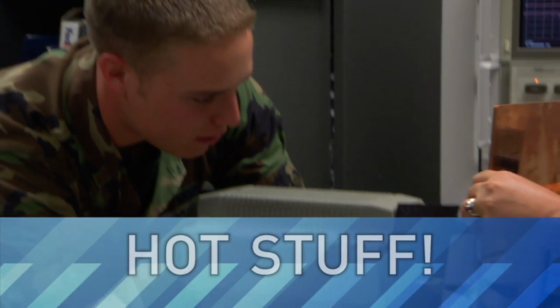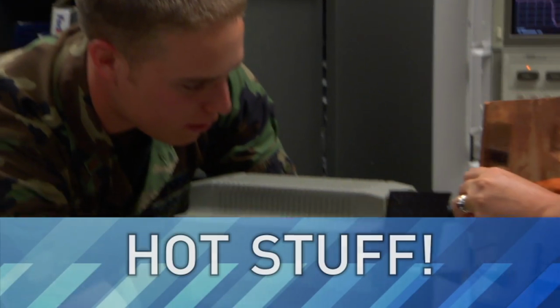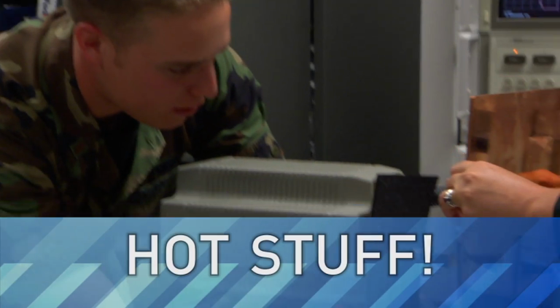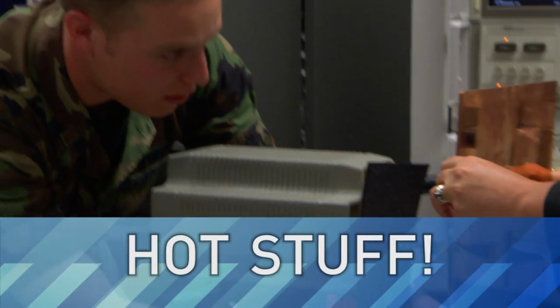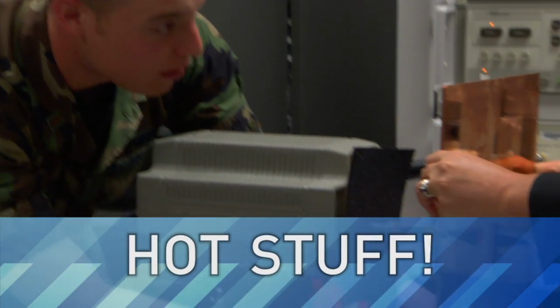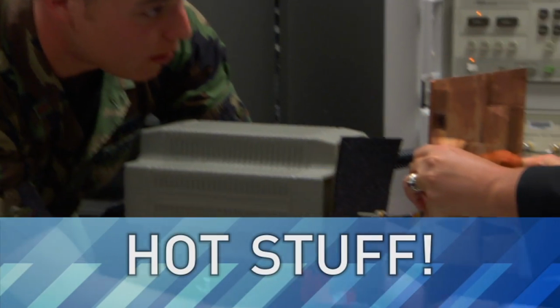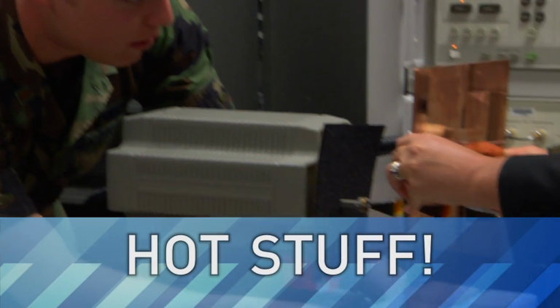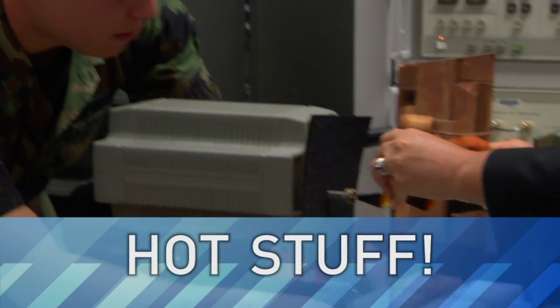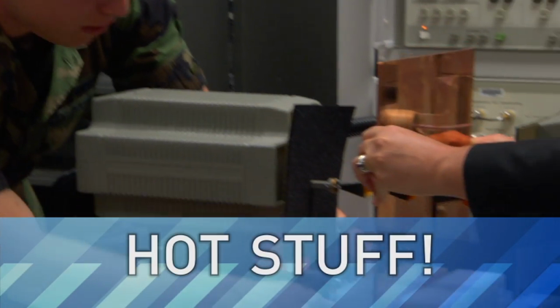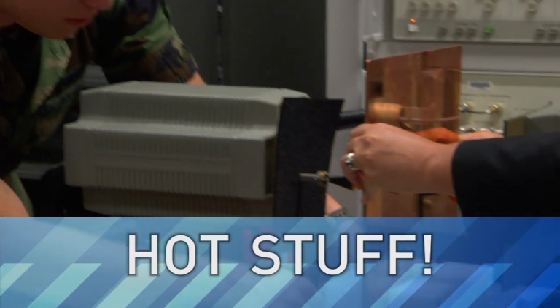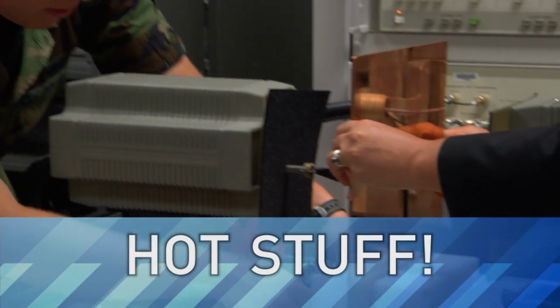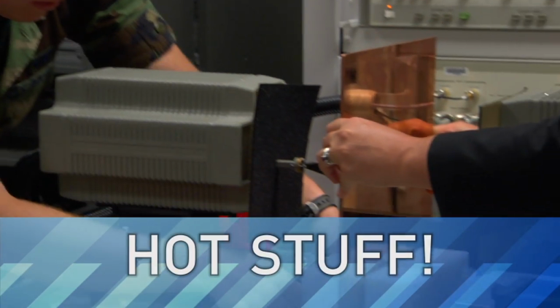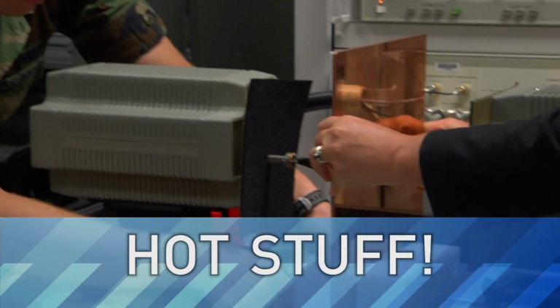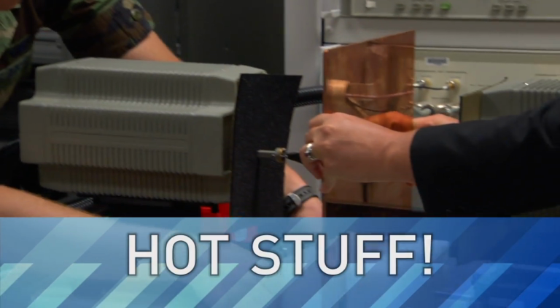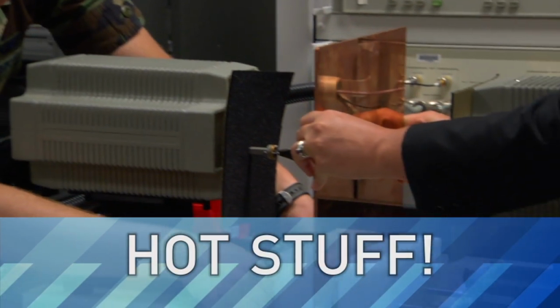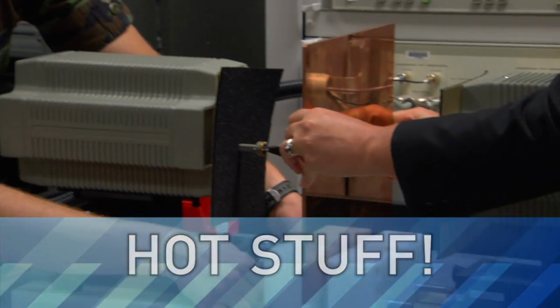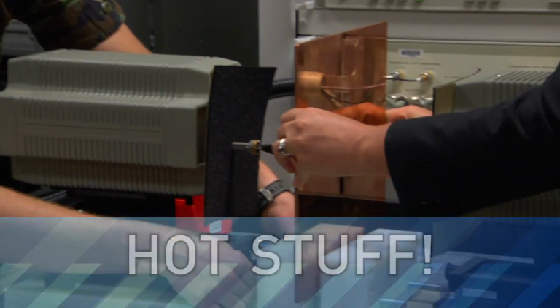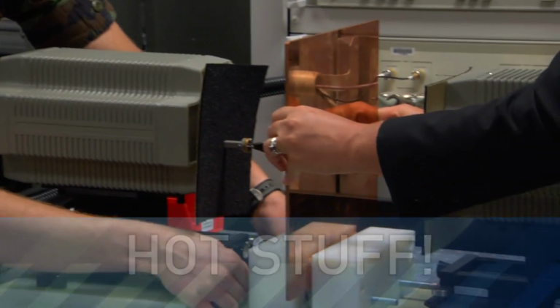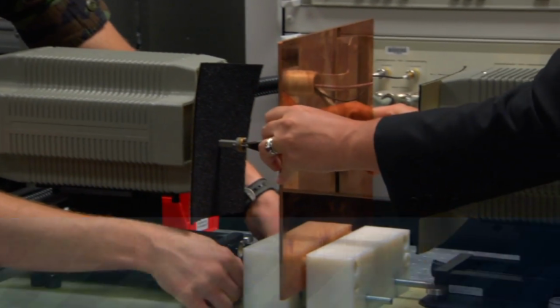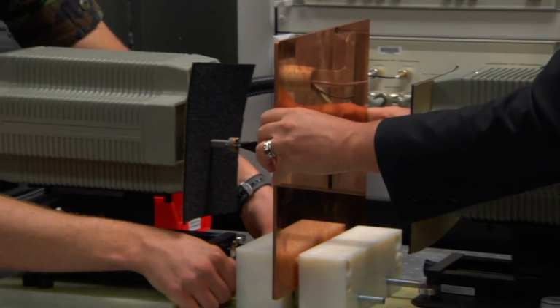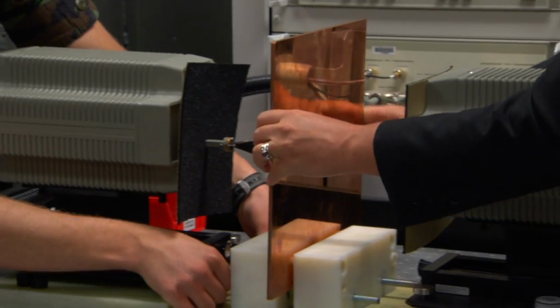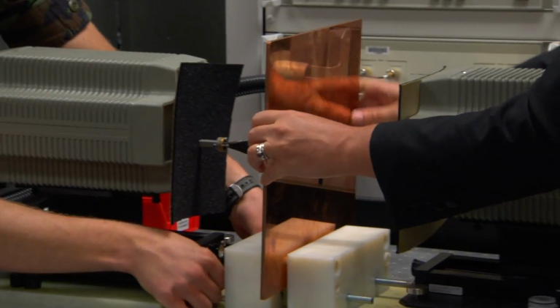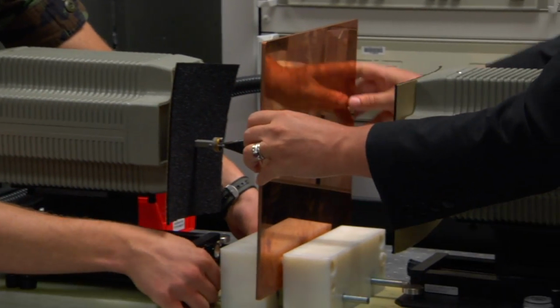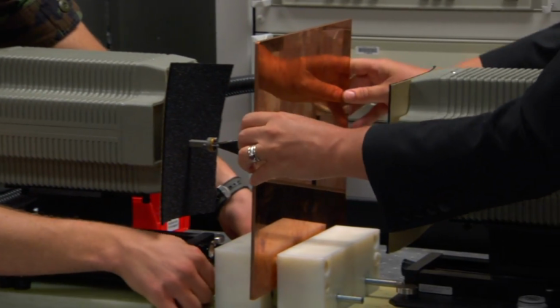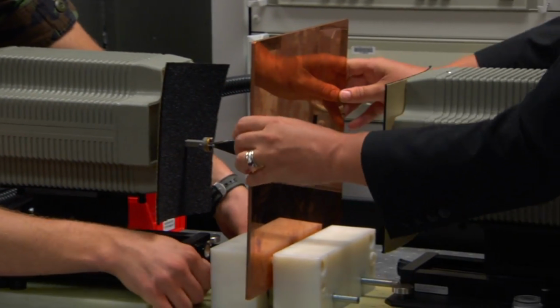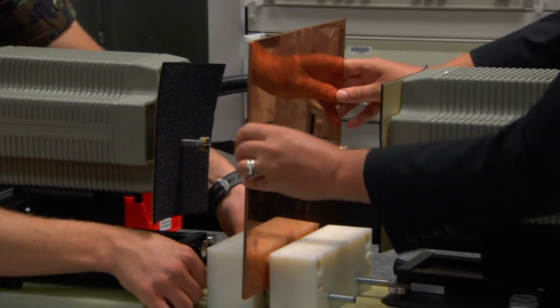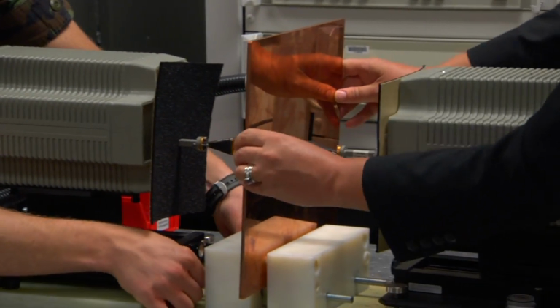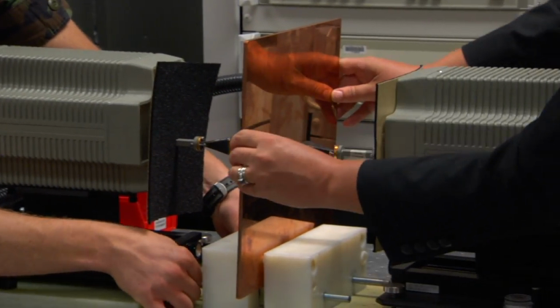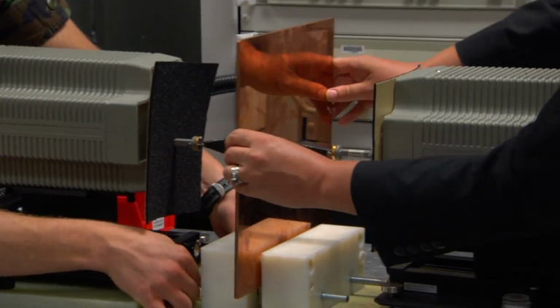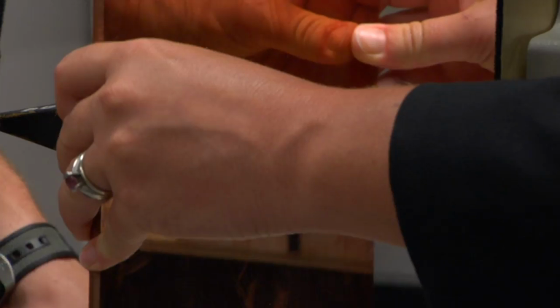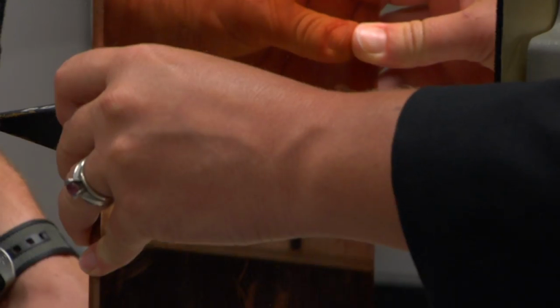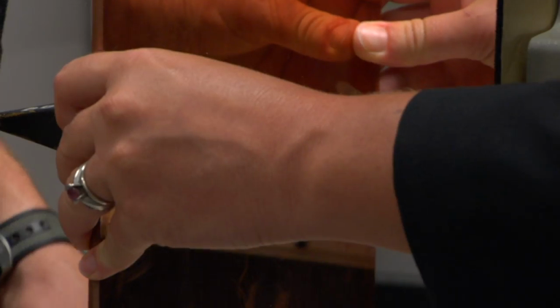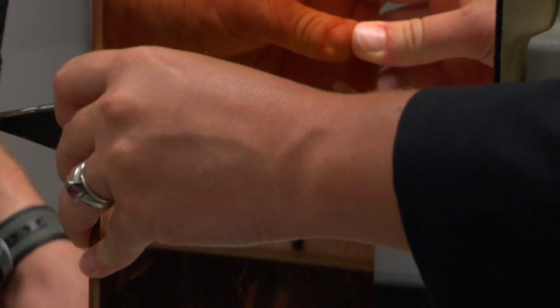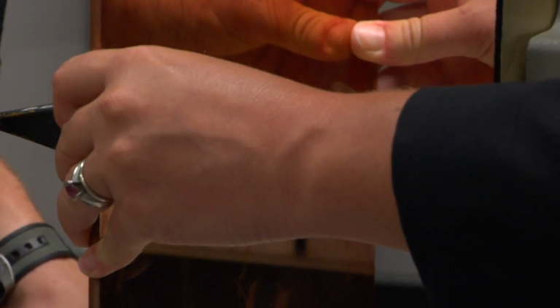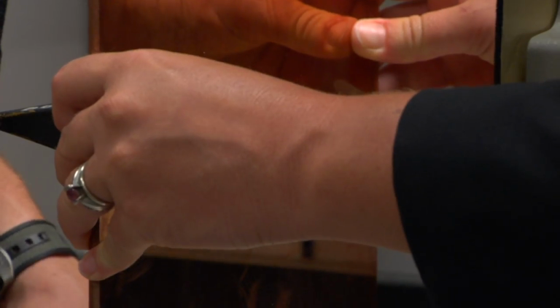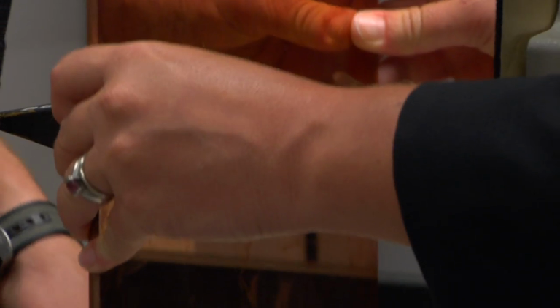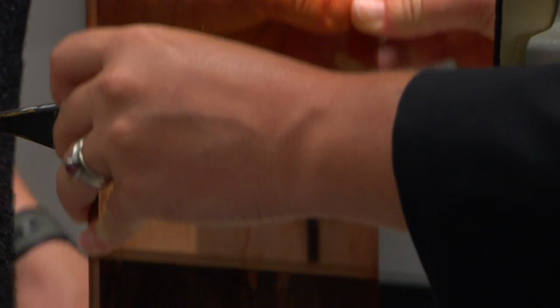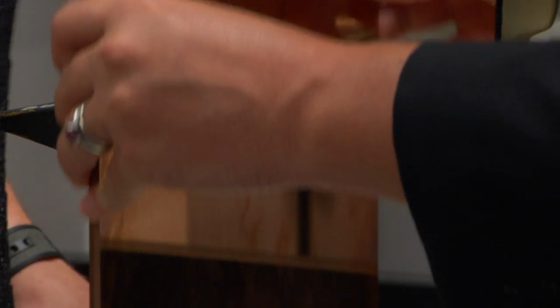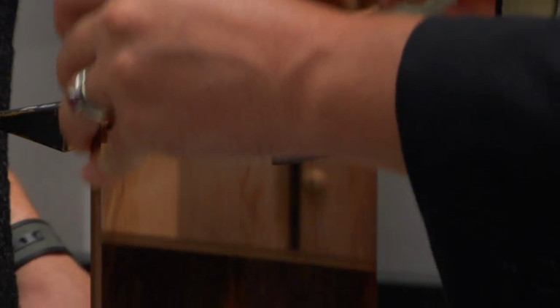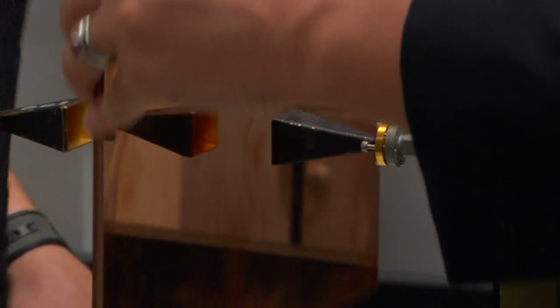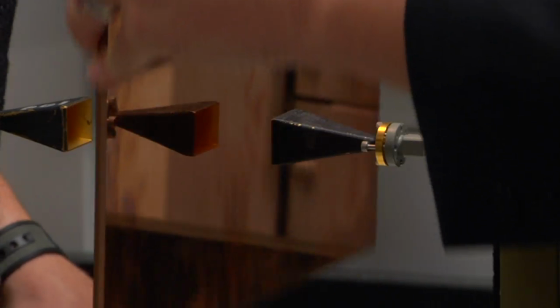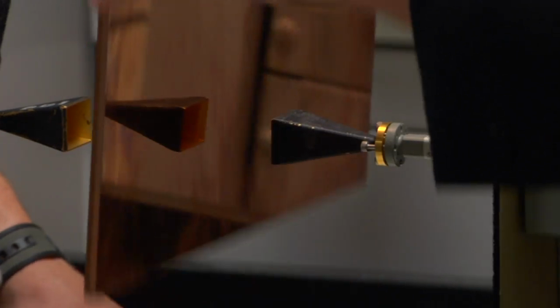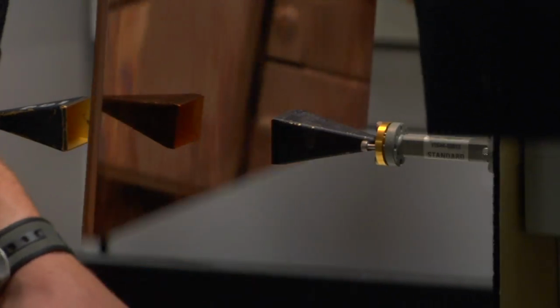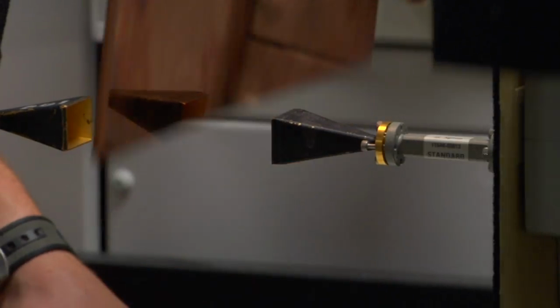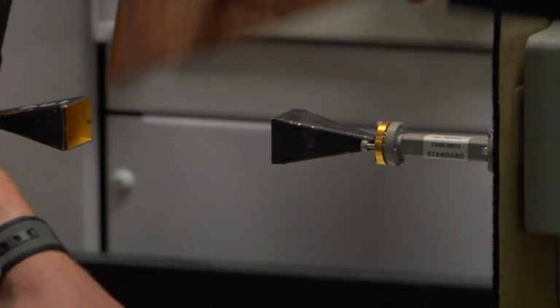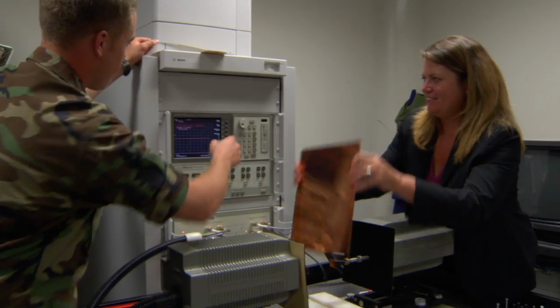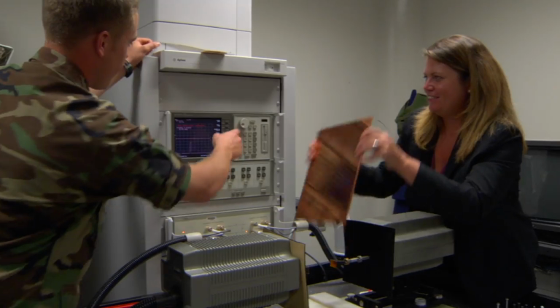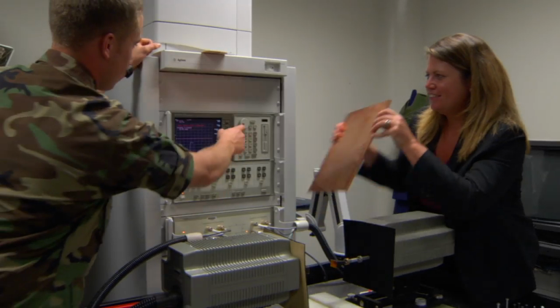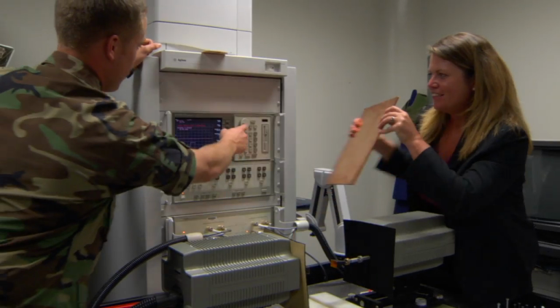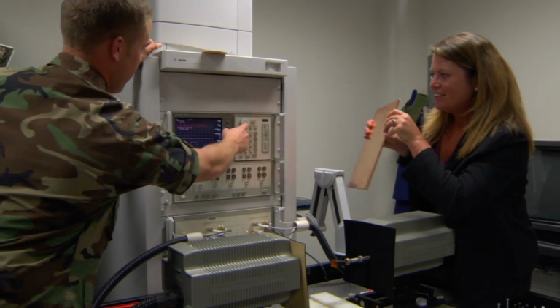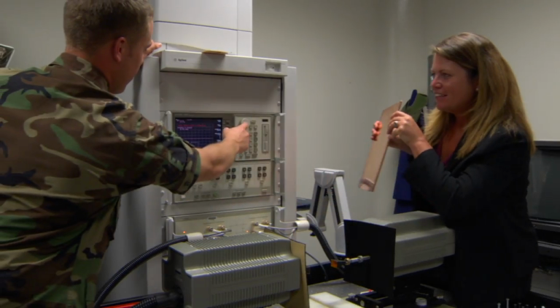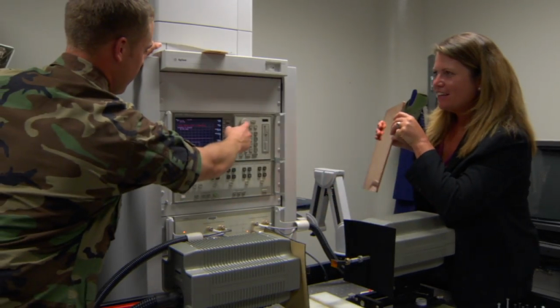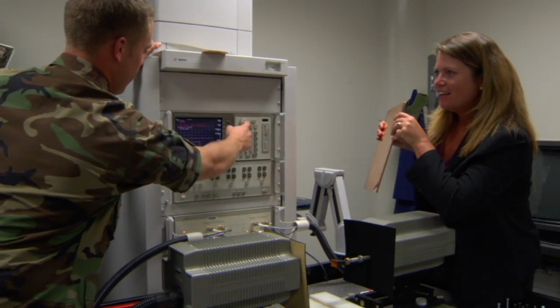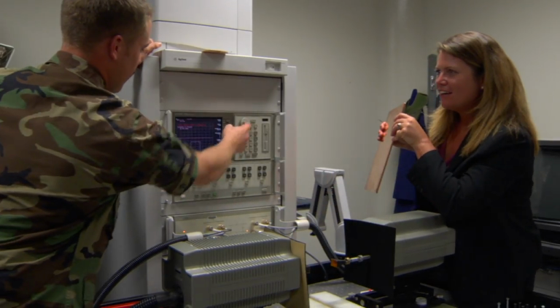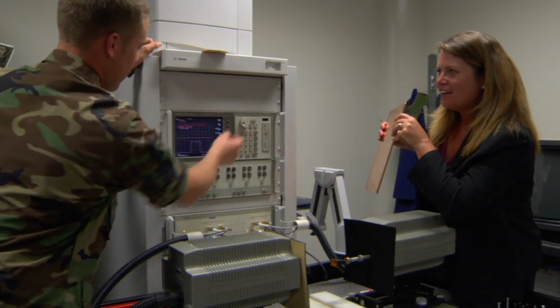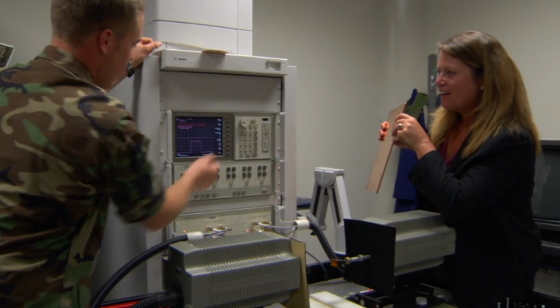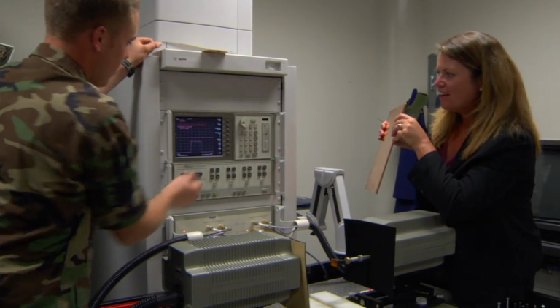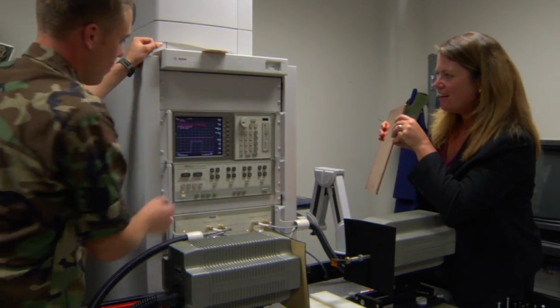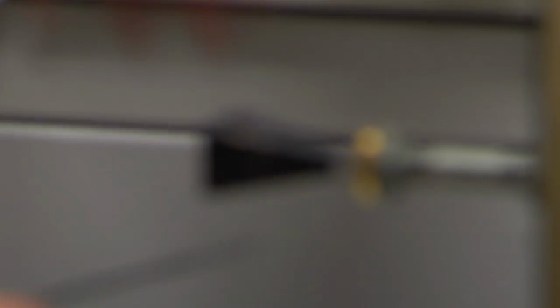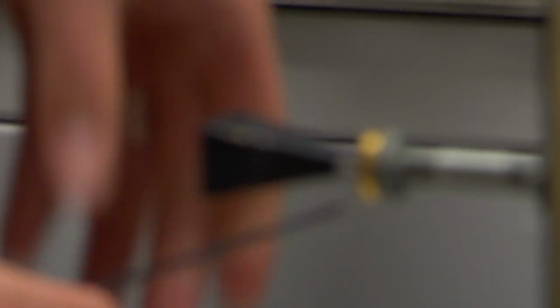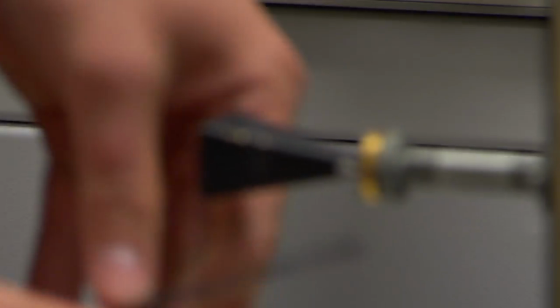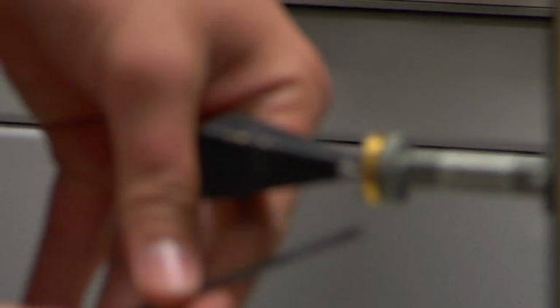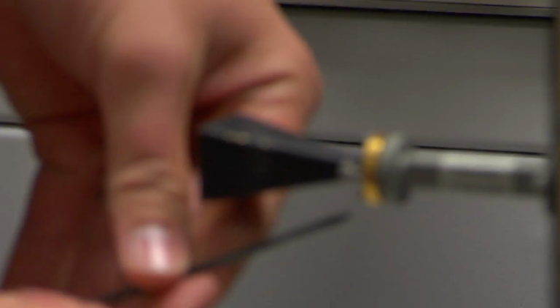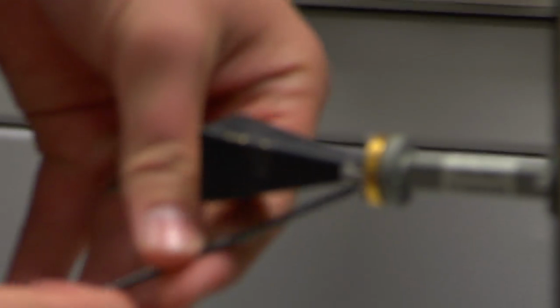This week, LabTV travels to an Air Force research lab in Albuquerque, New Mexico, to see the military's hottest new technology.